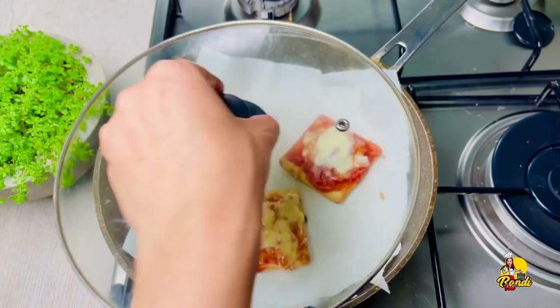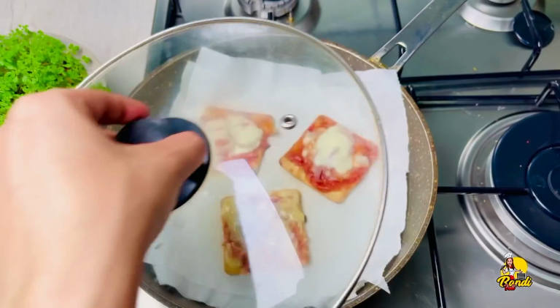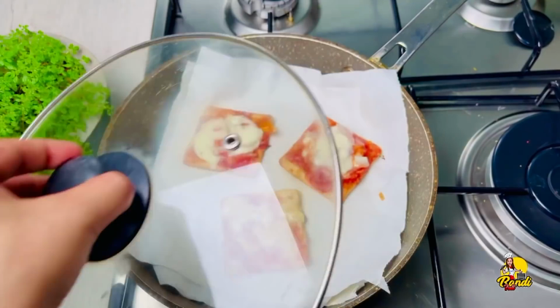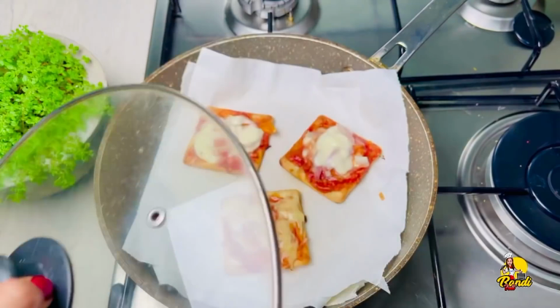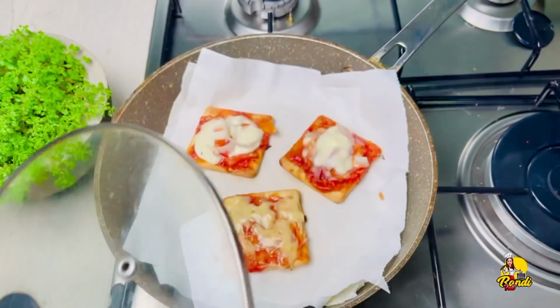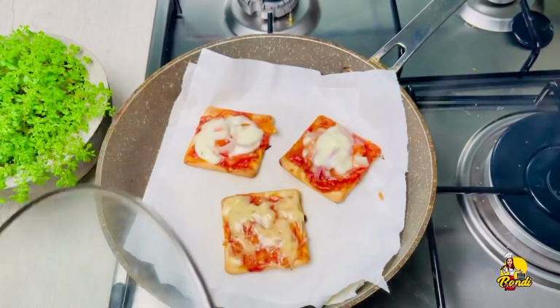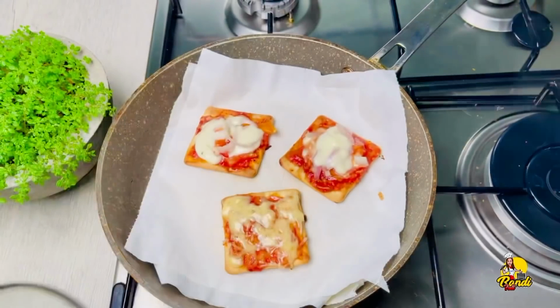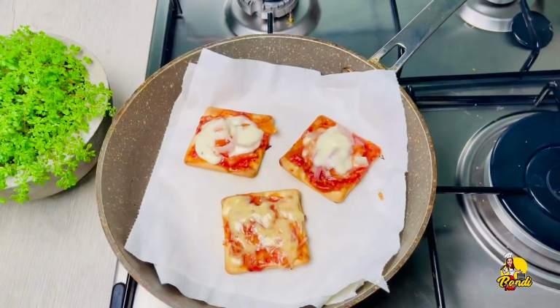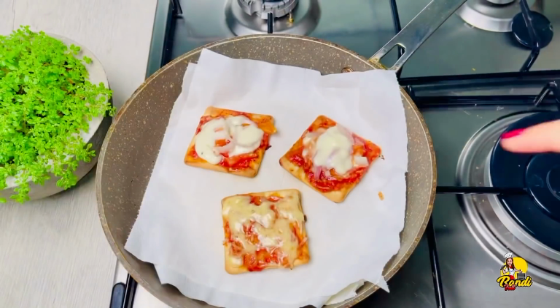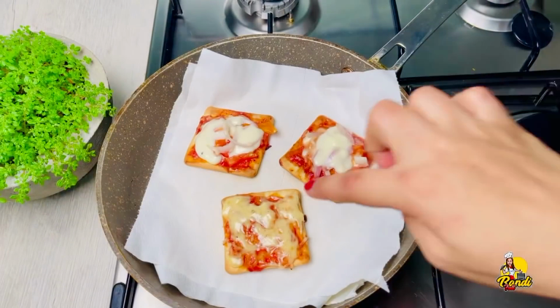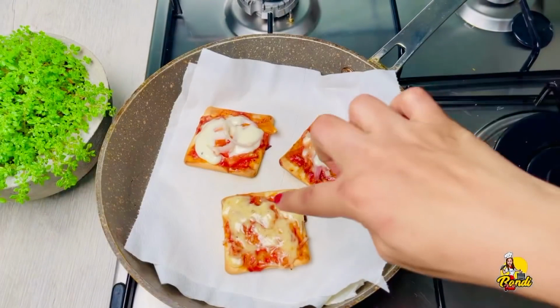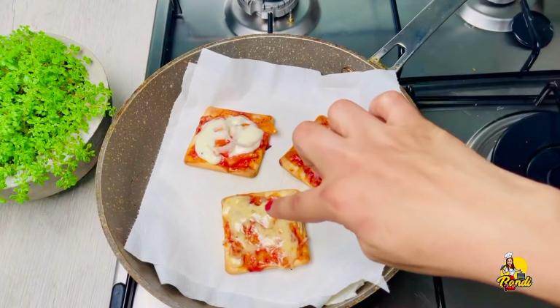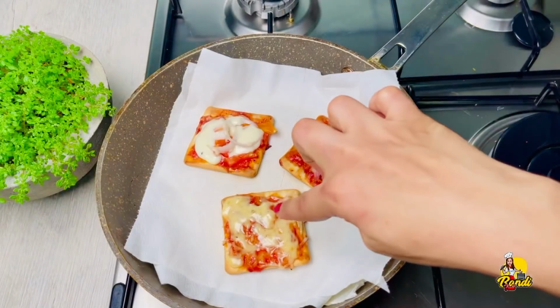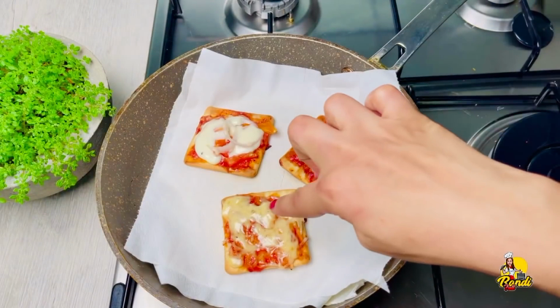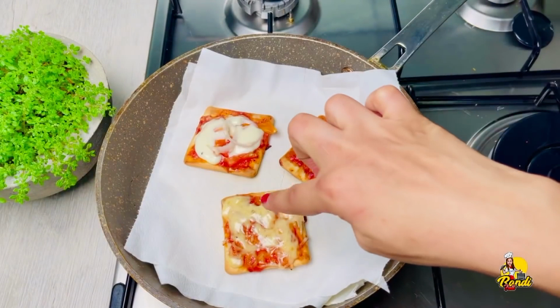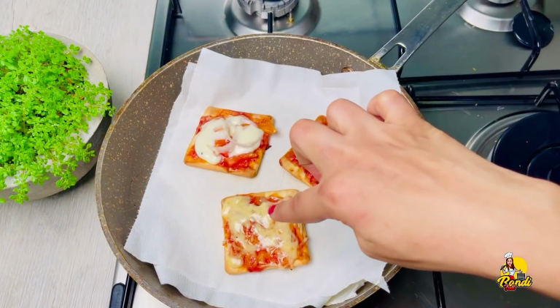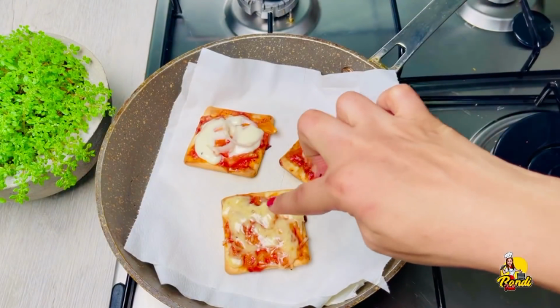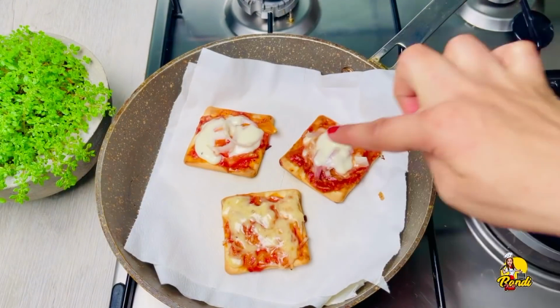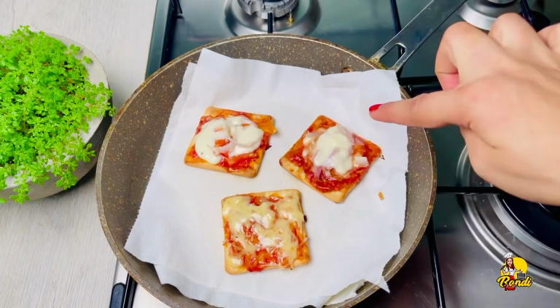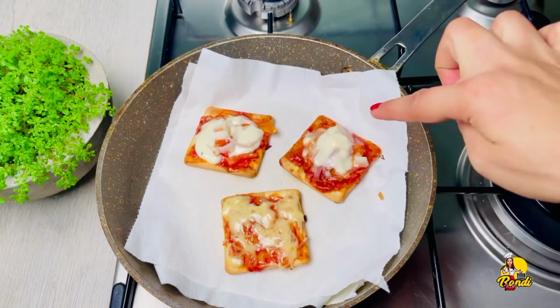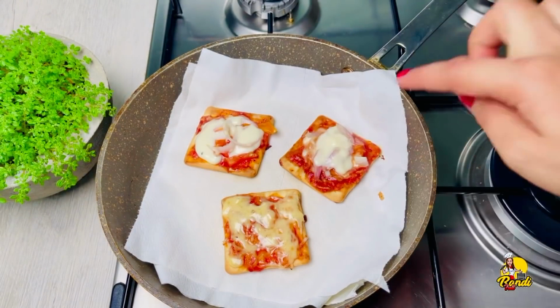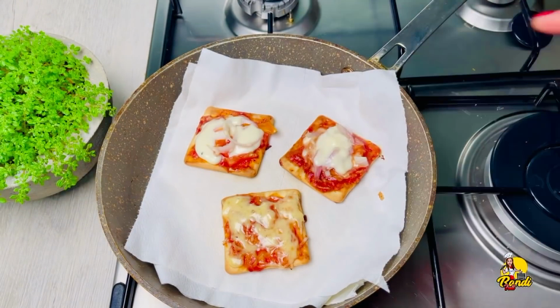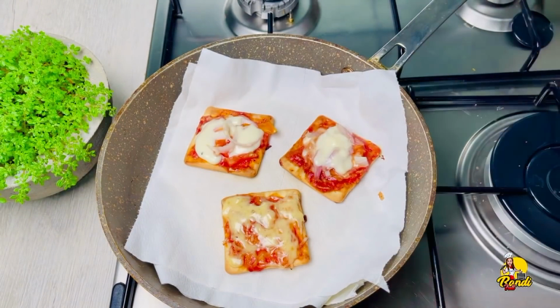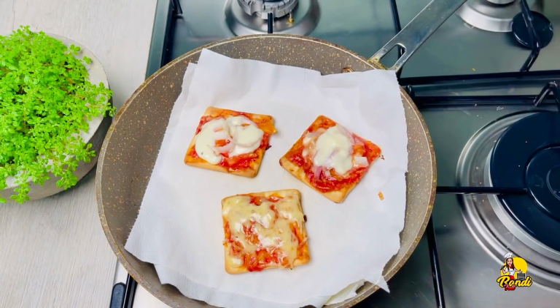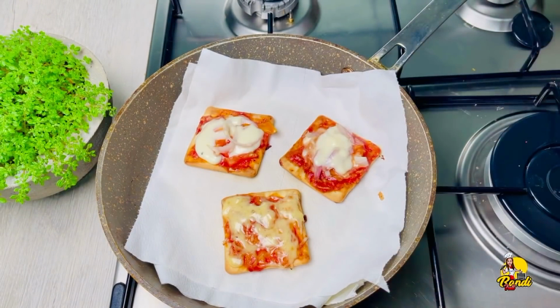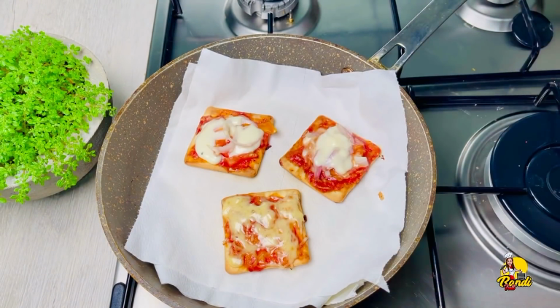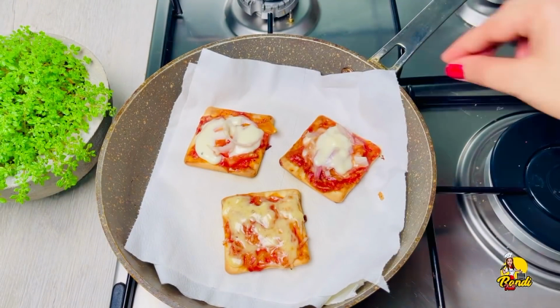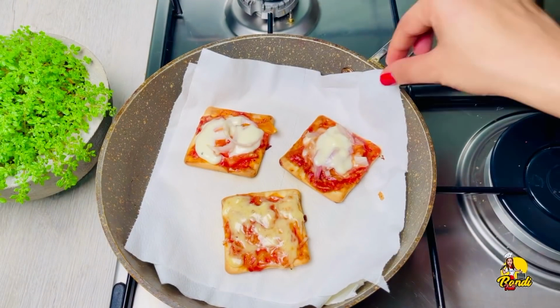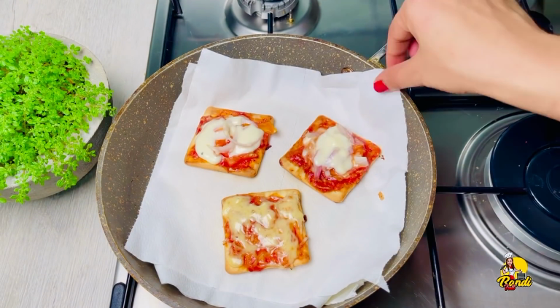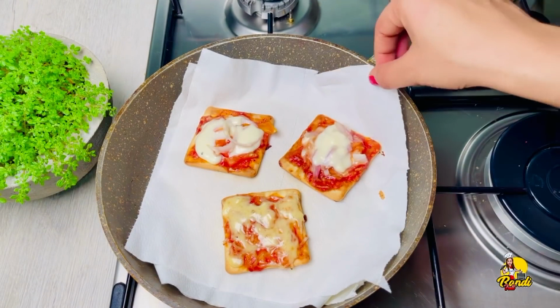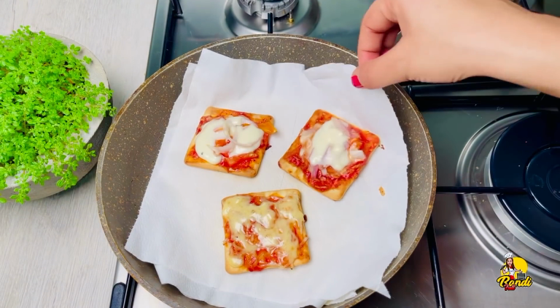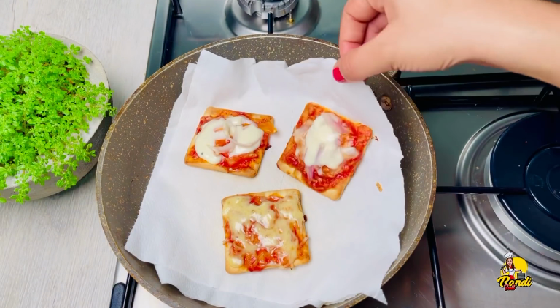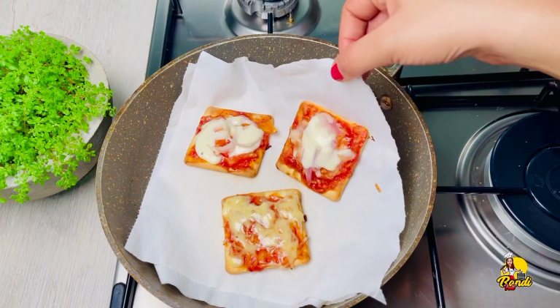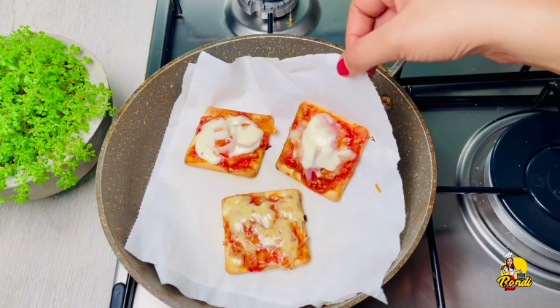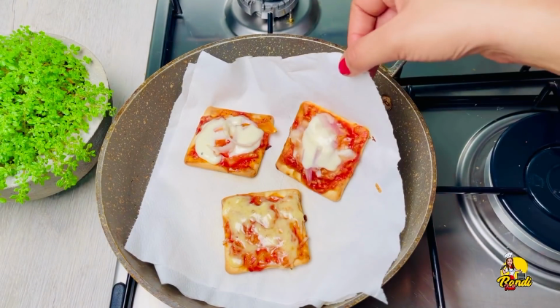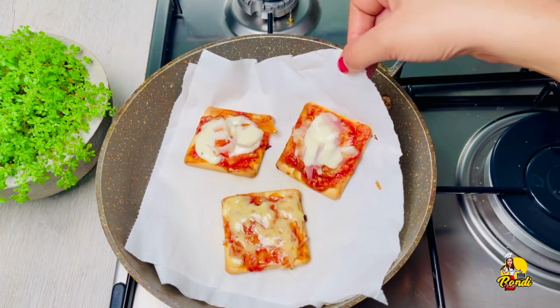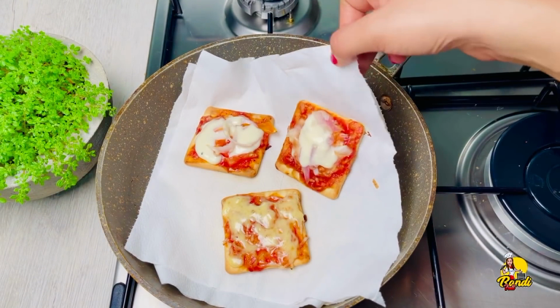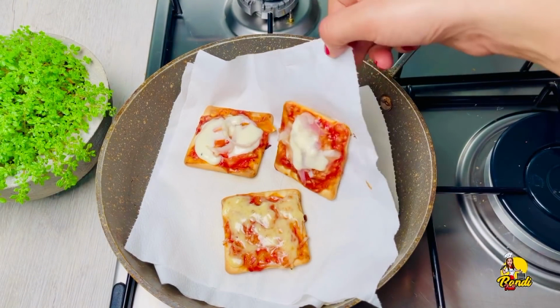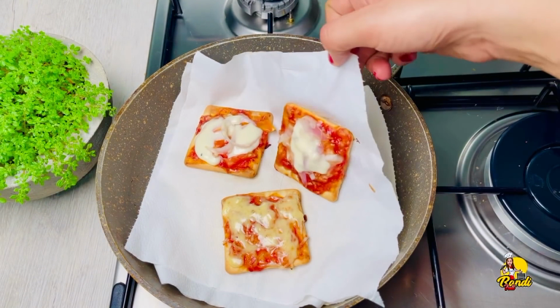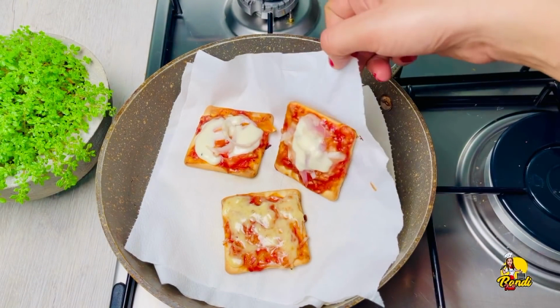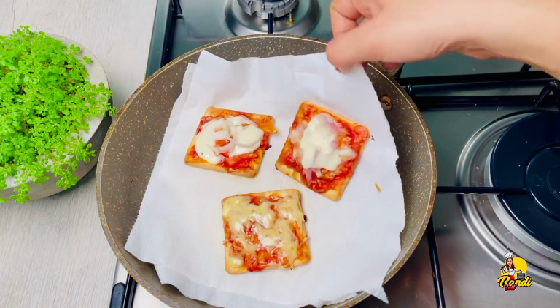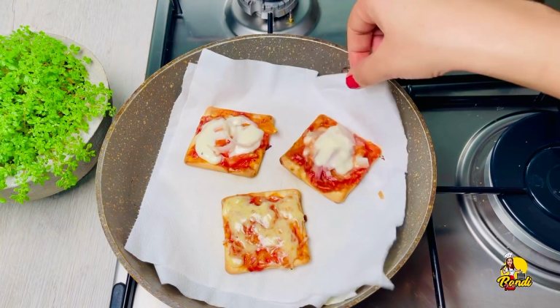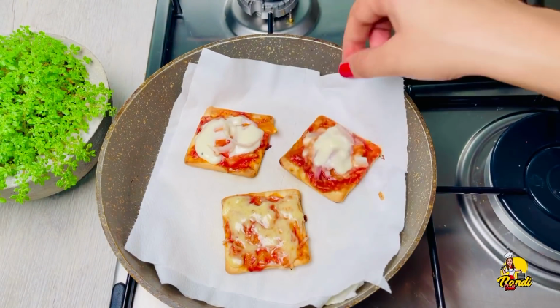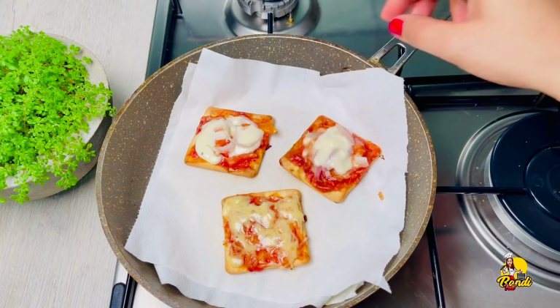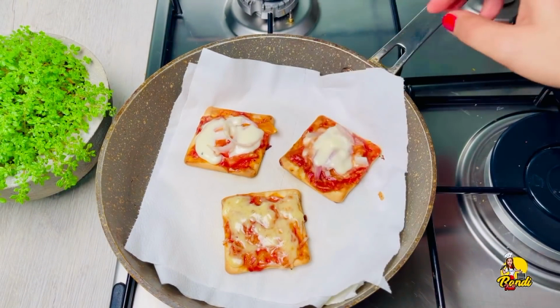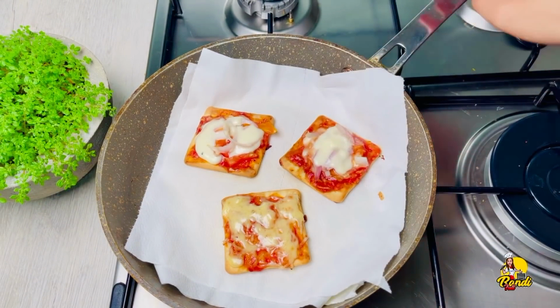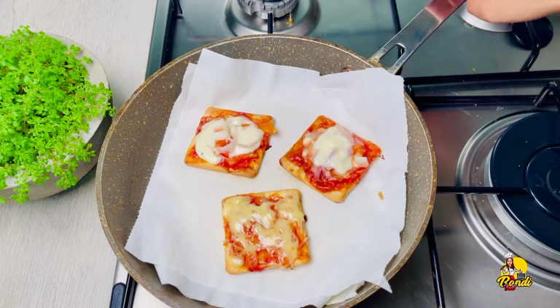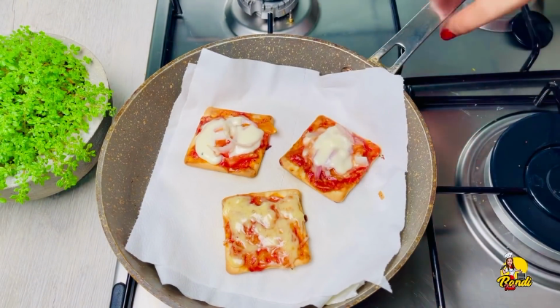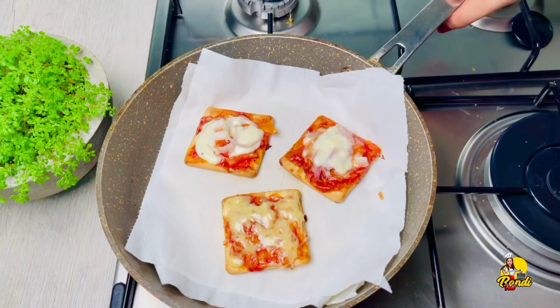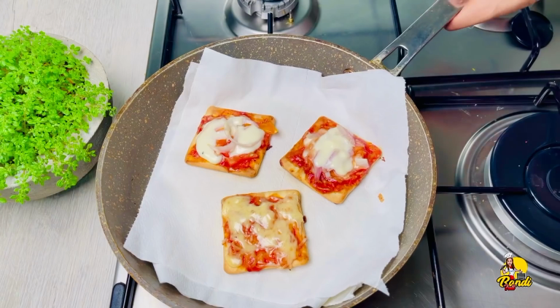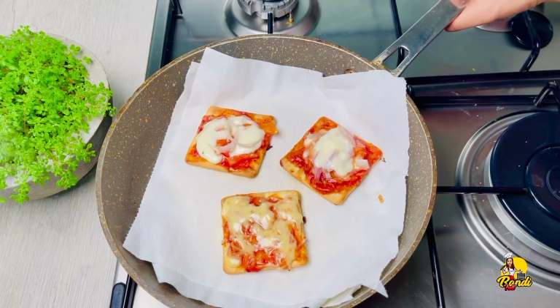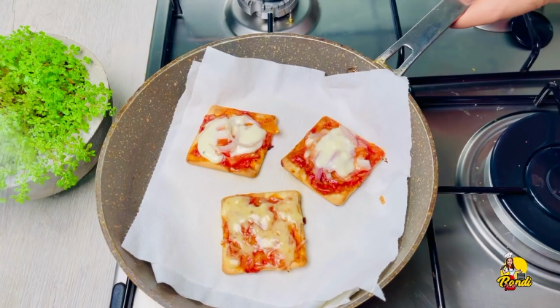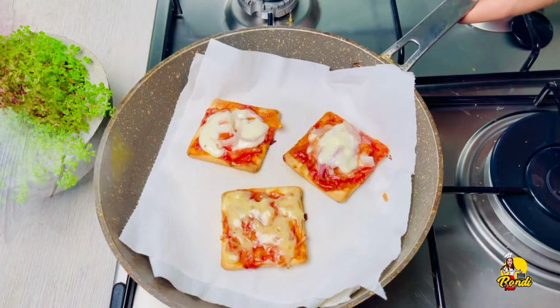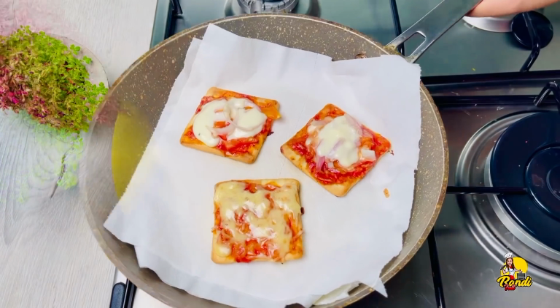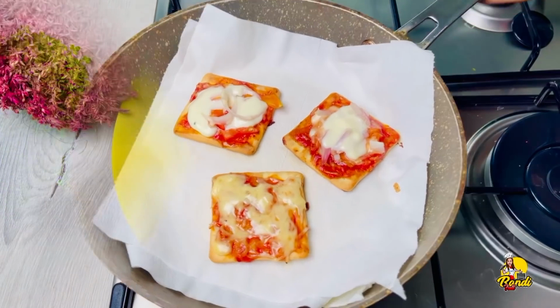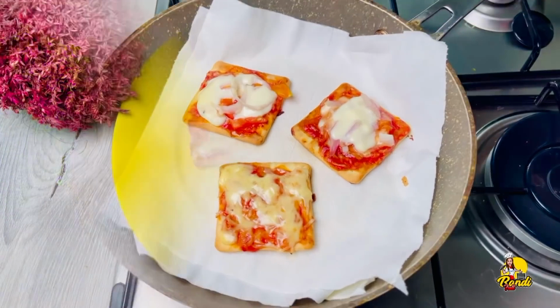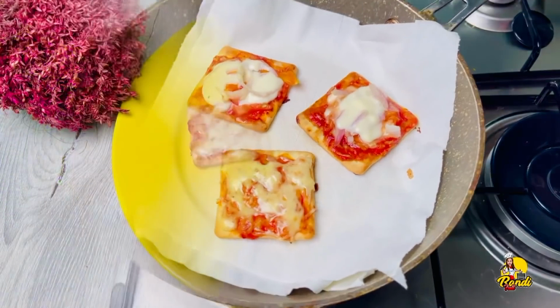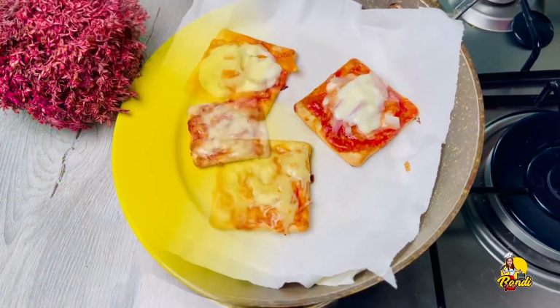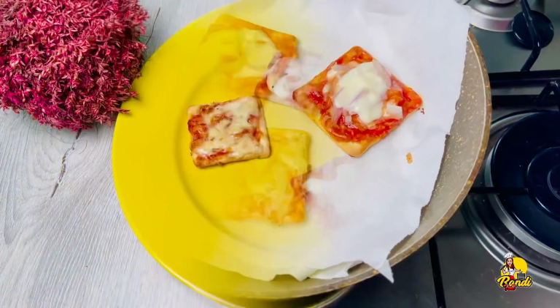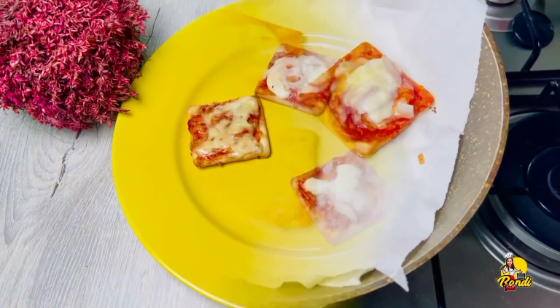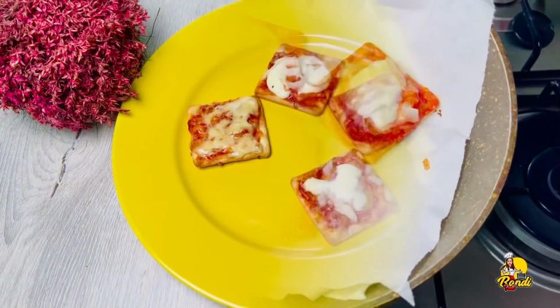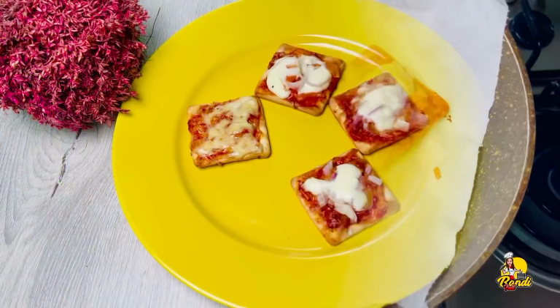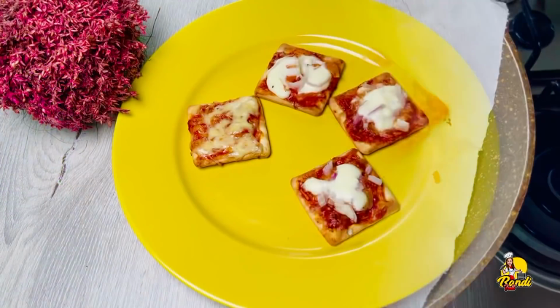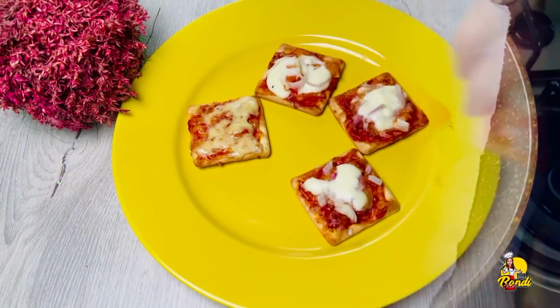Now, this is a pizza for you. I am going to give you a pizza recipe for this place.